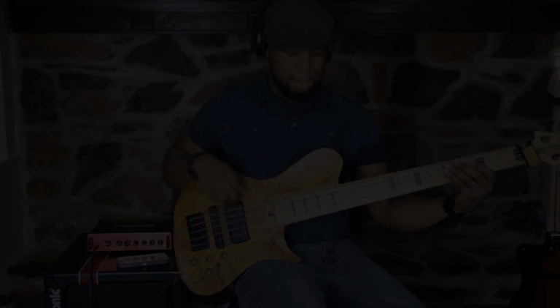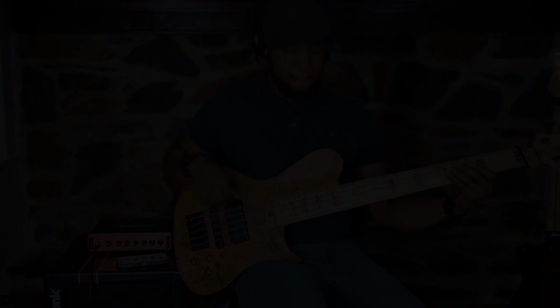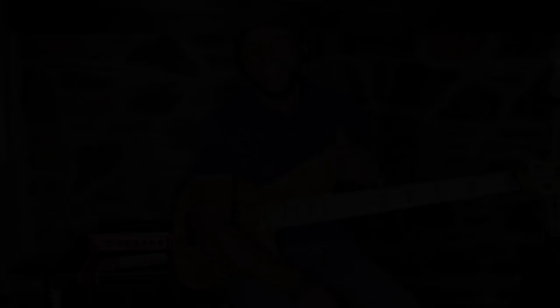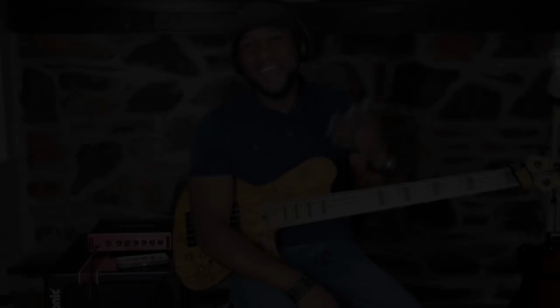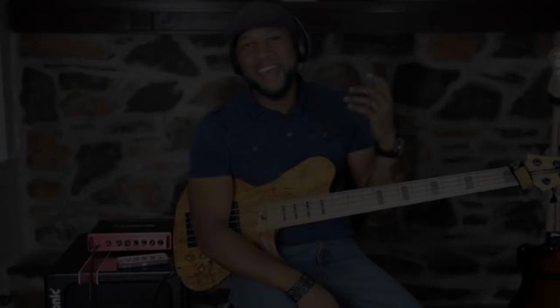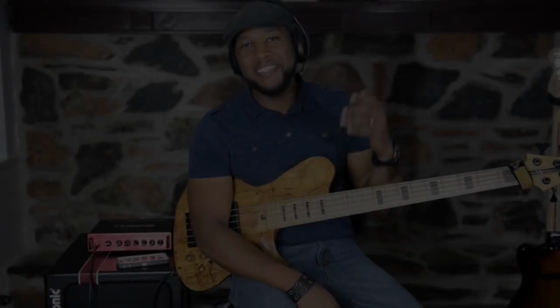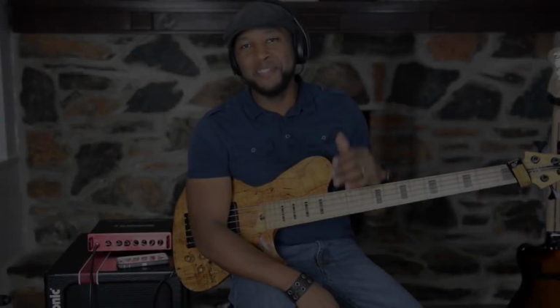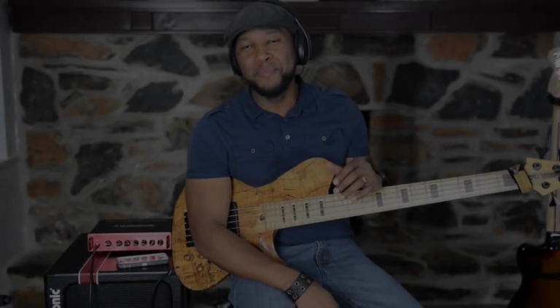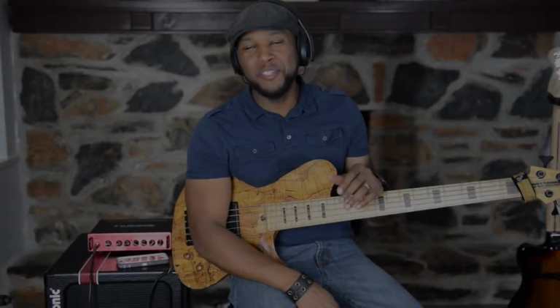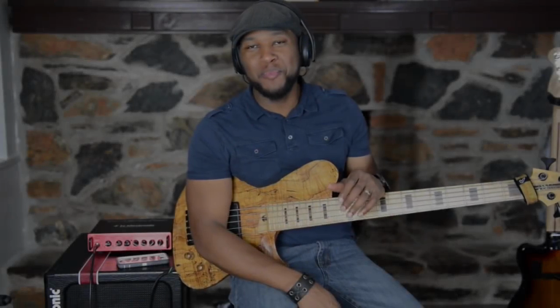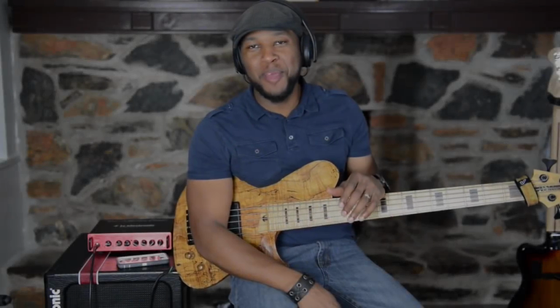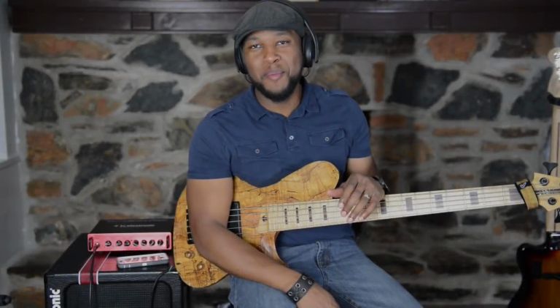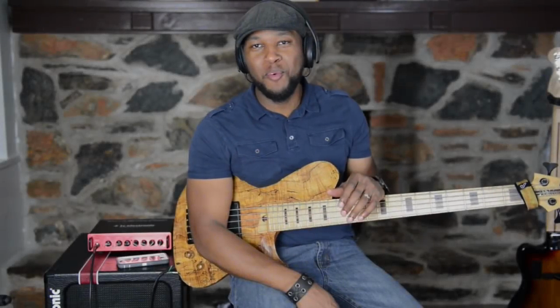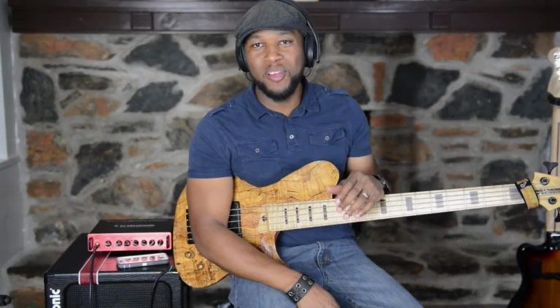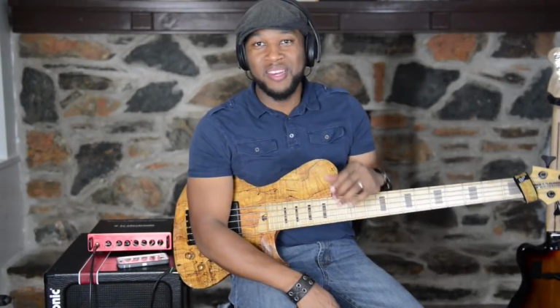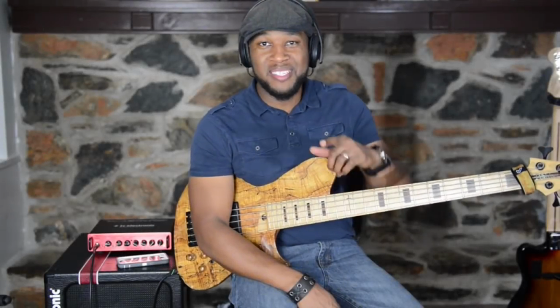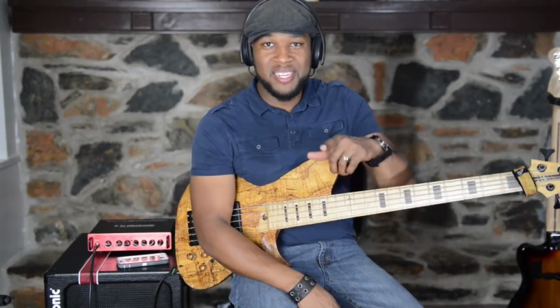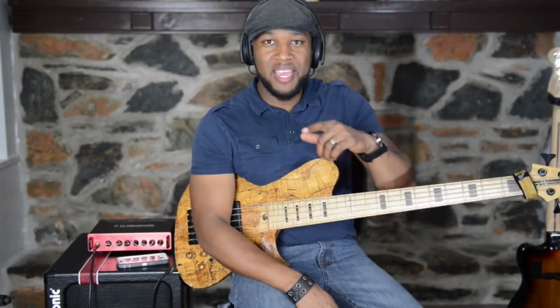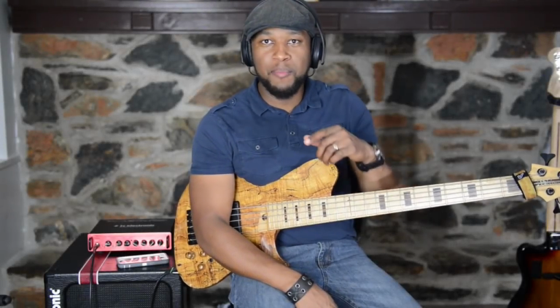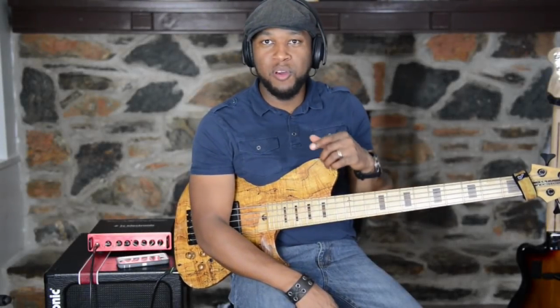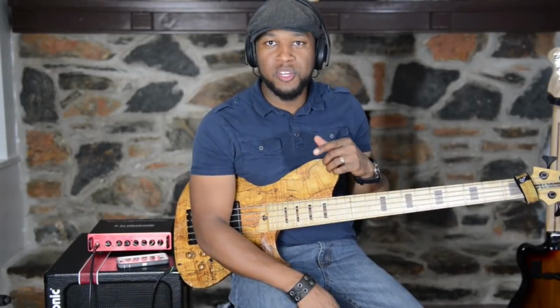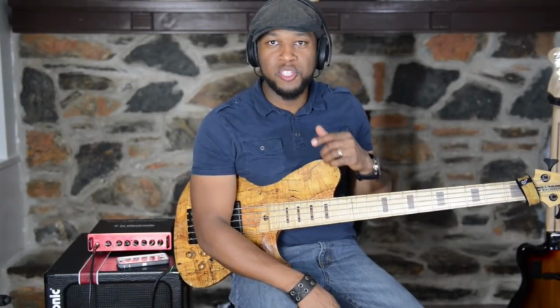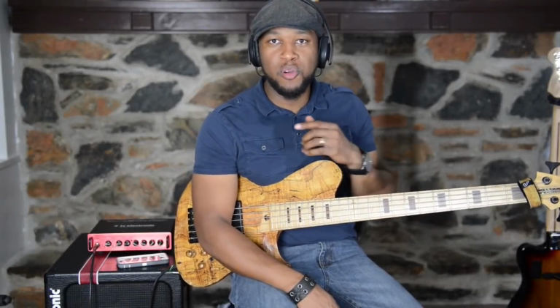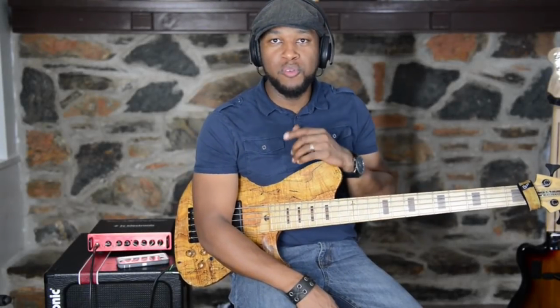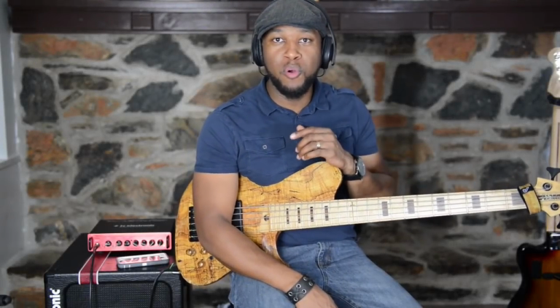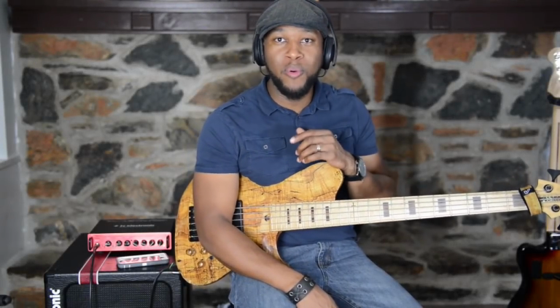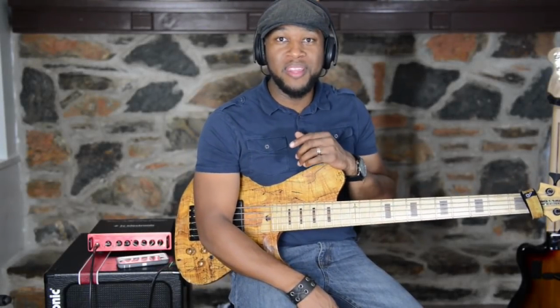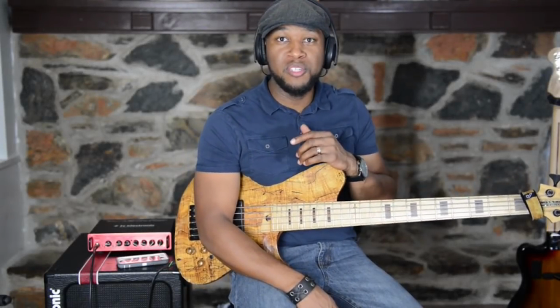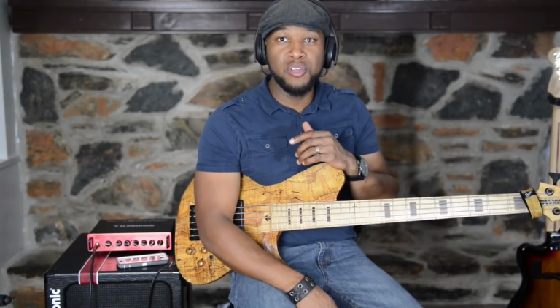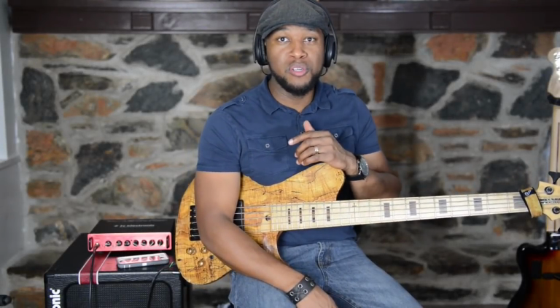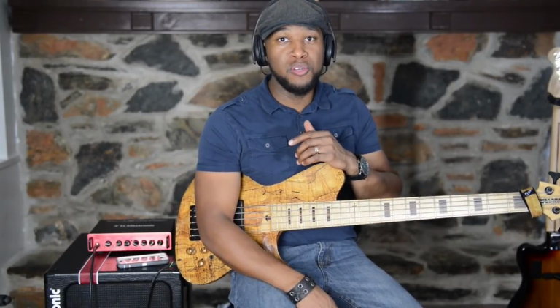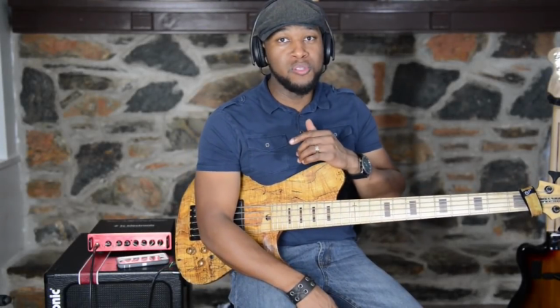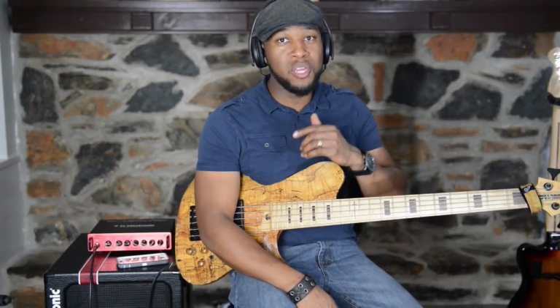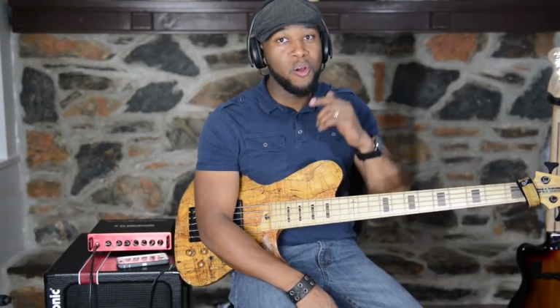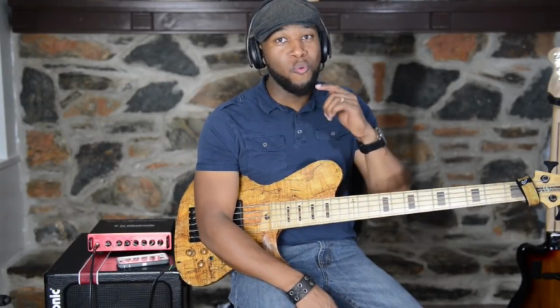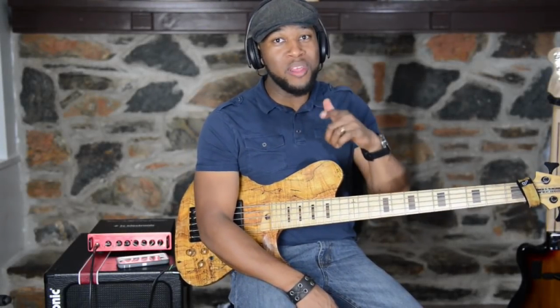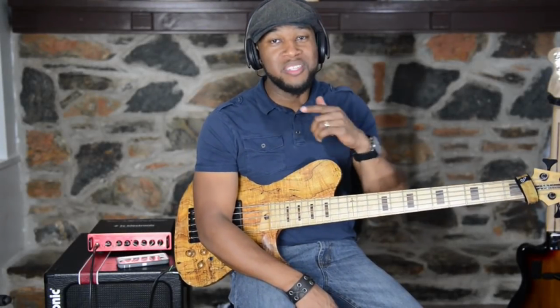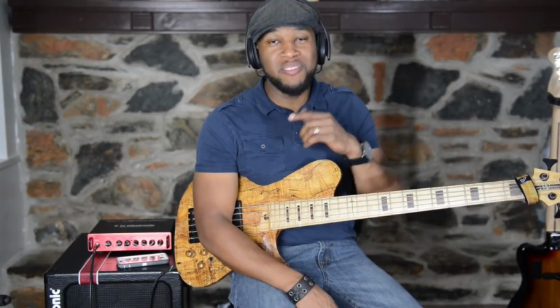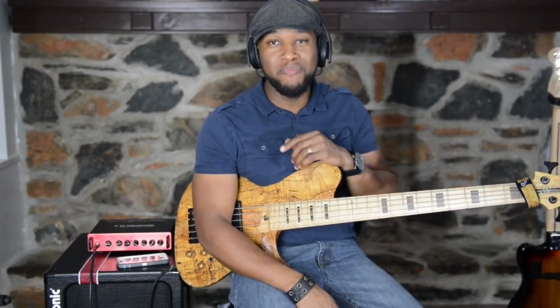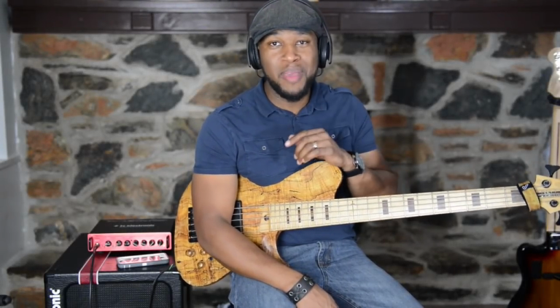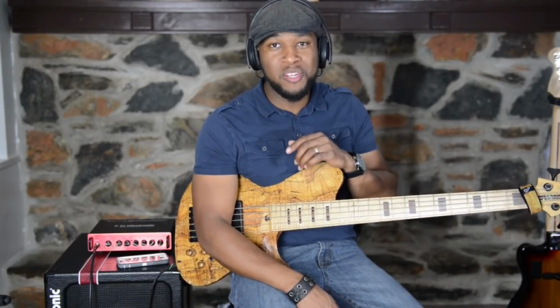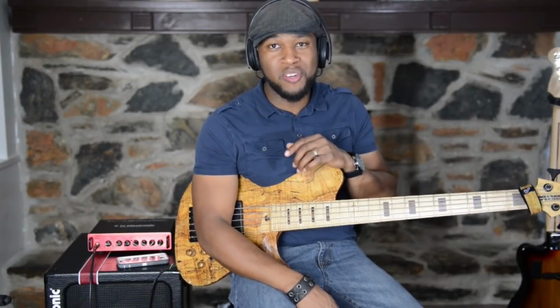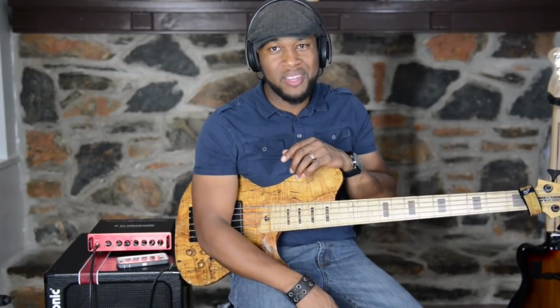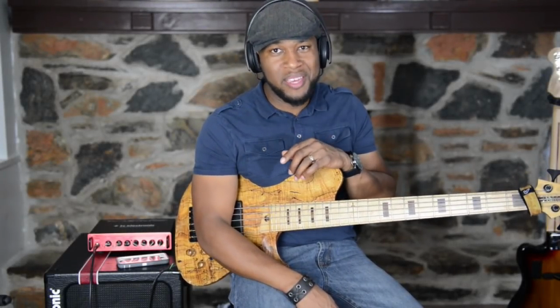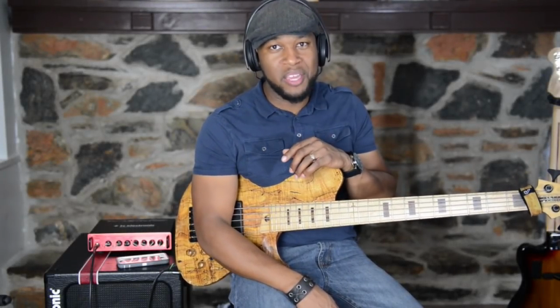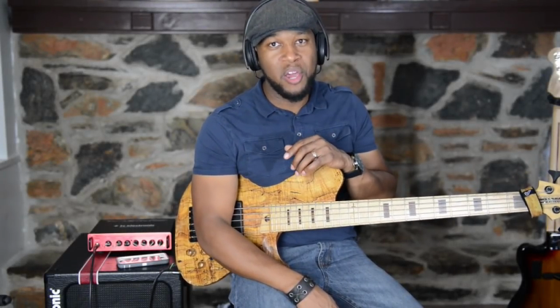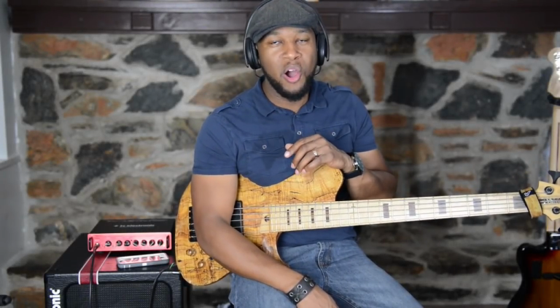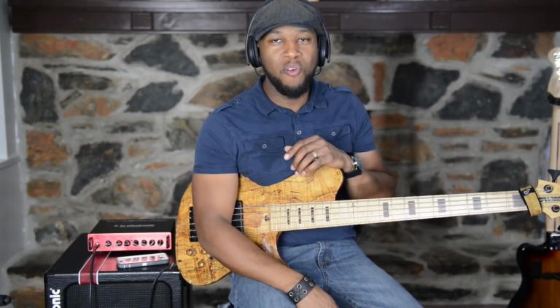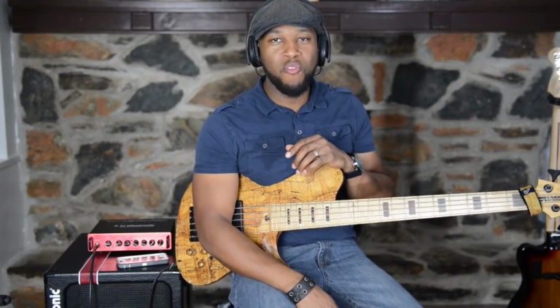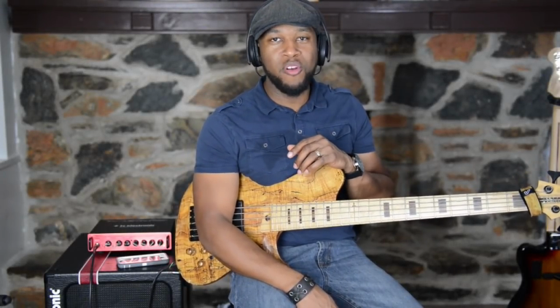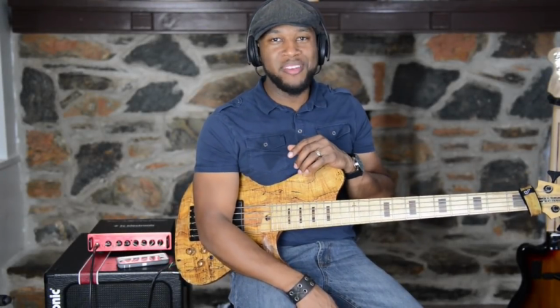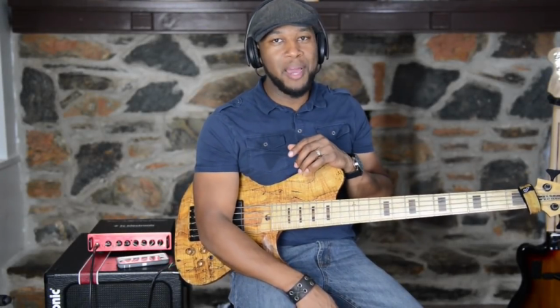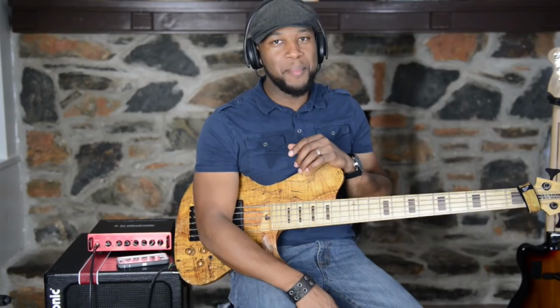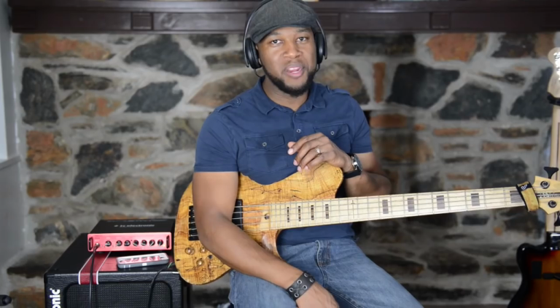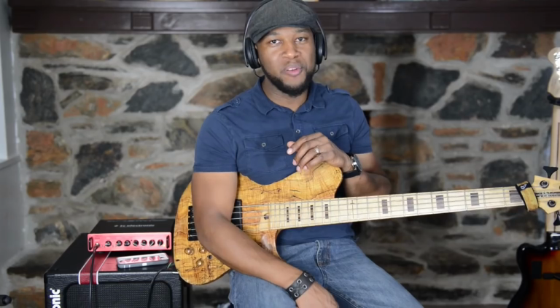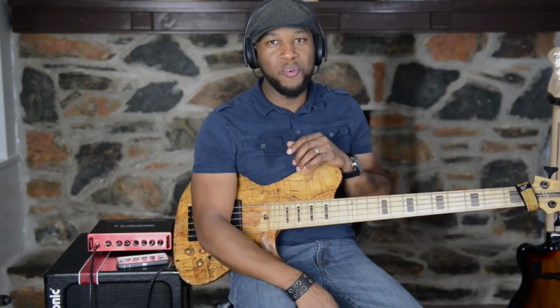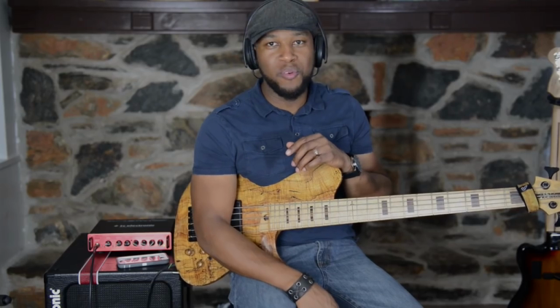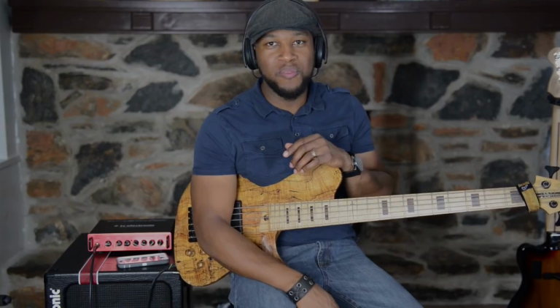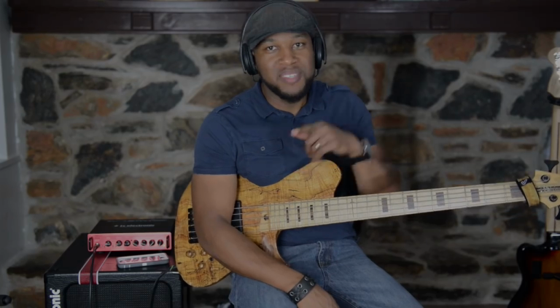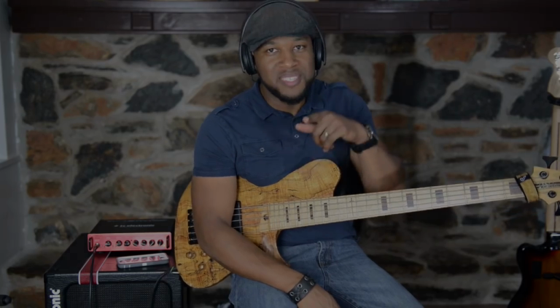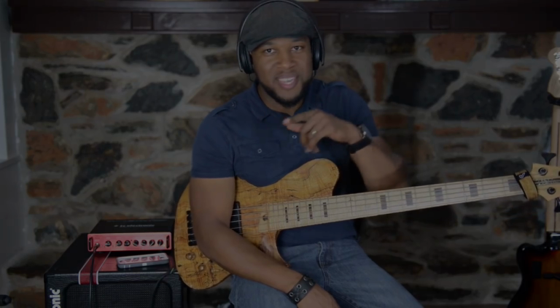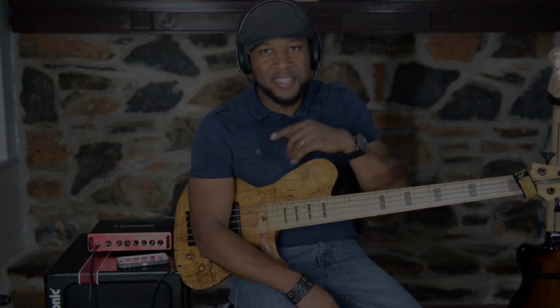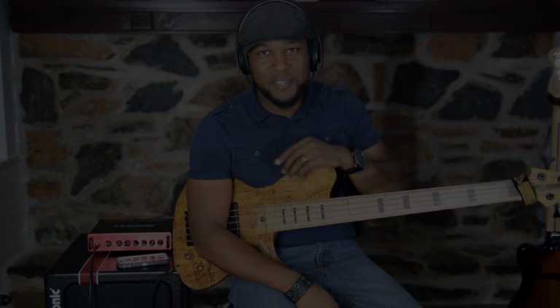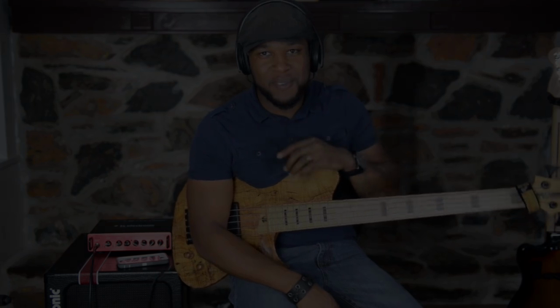Hey guys, it's me Jermaine Morgan and today I'm going to show you a way that you can use a relative major lick over a dominant groove. Stay tuned.